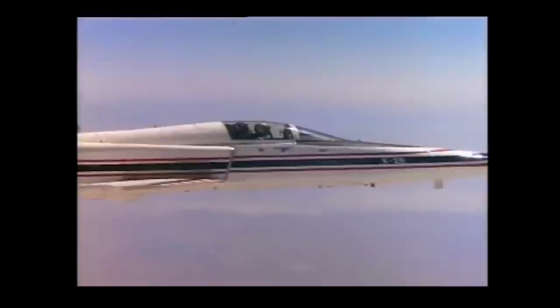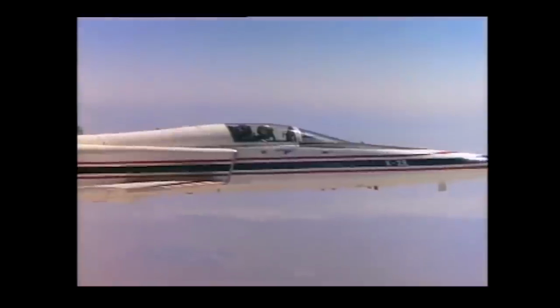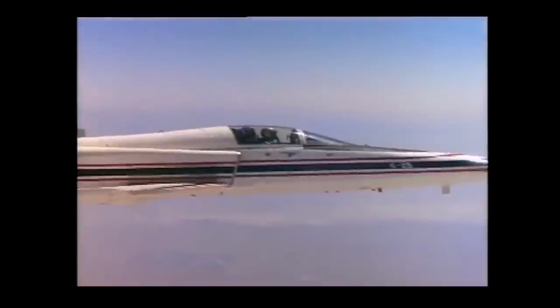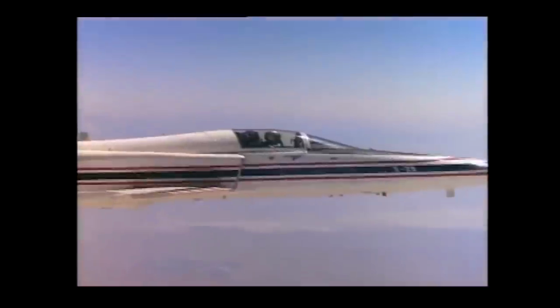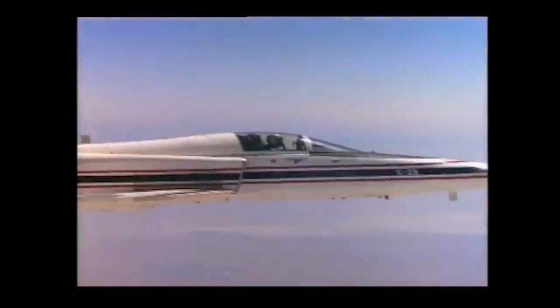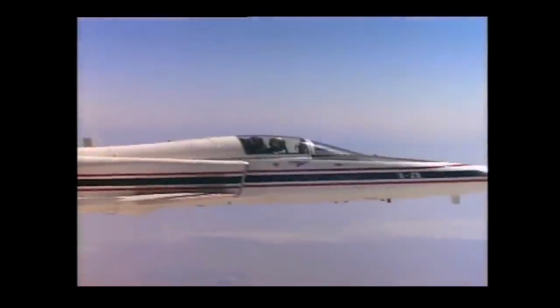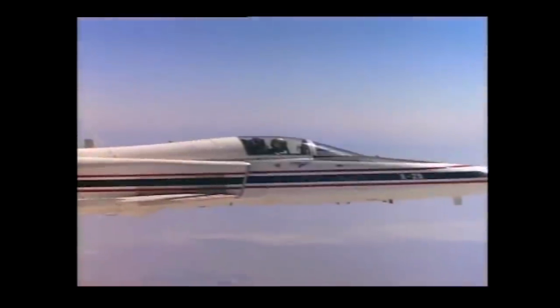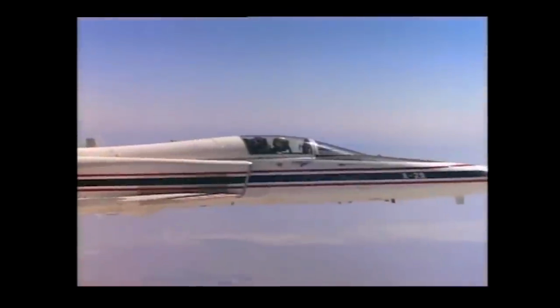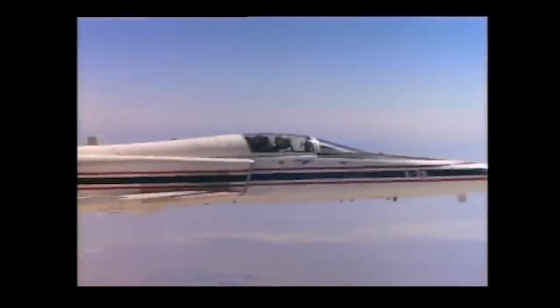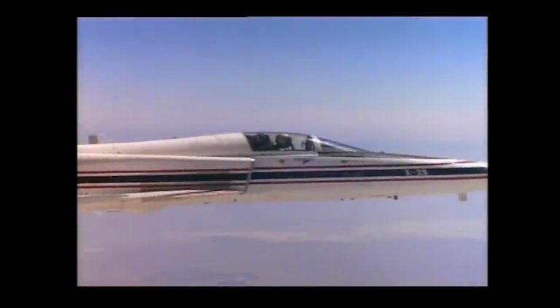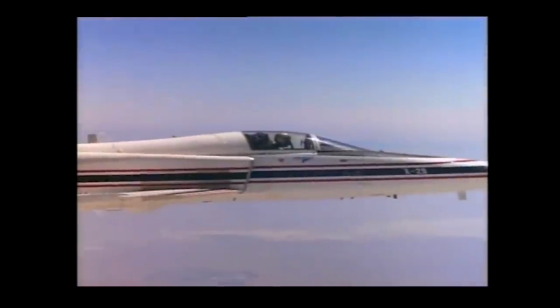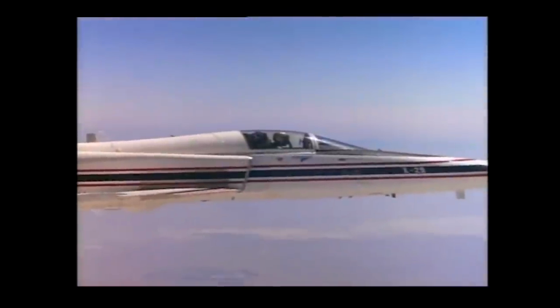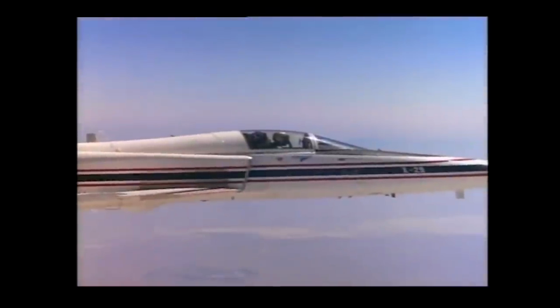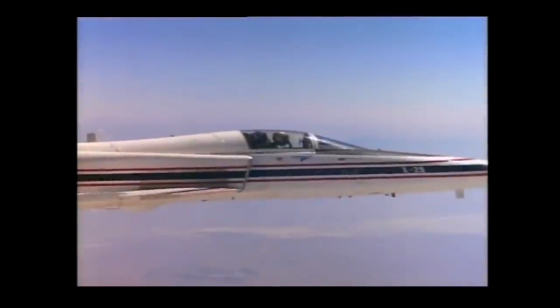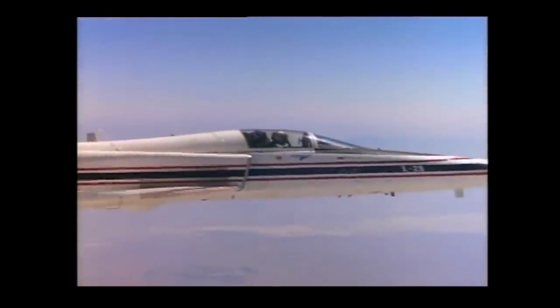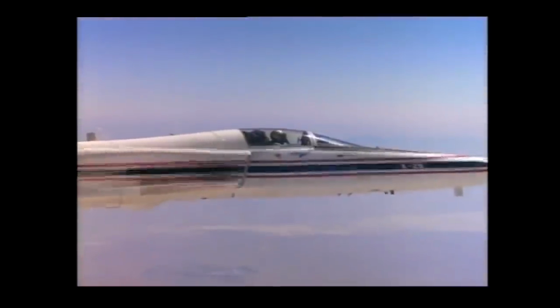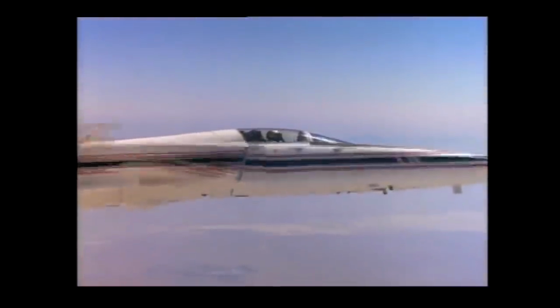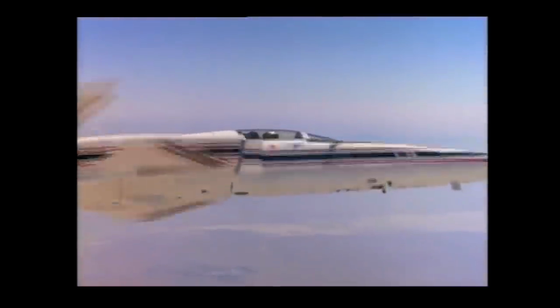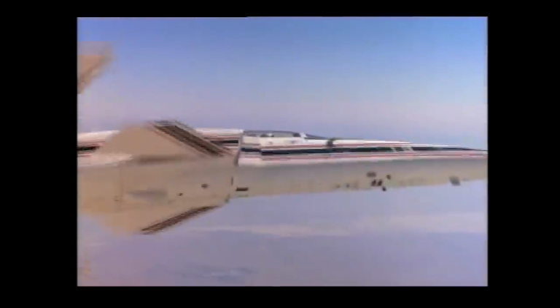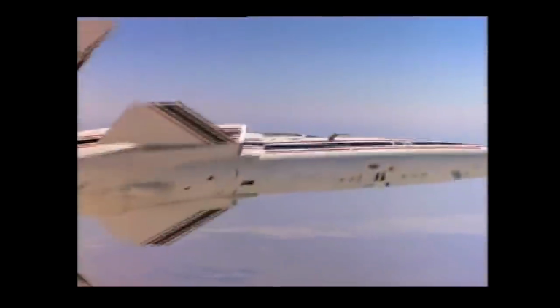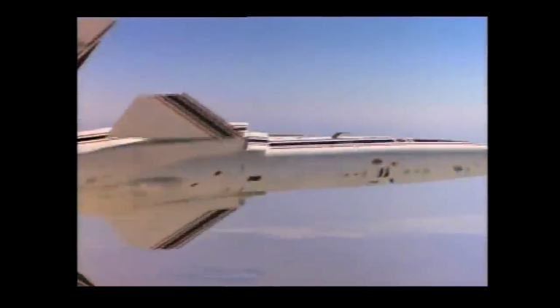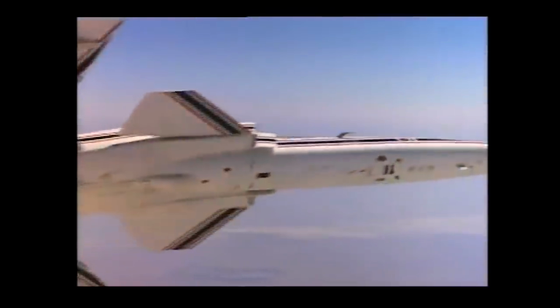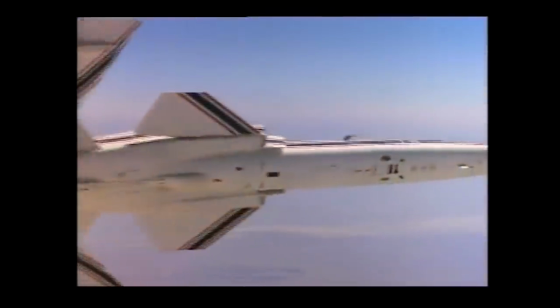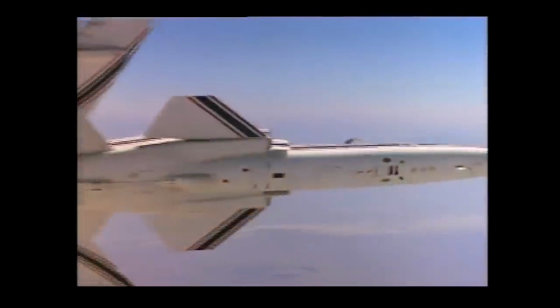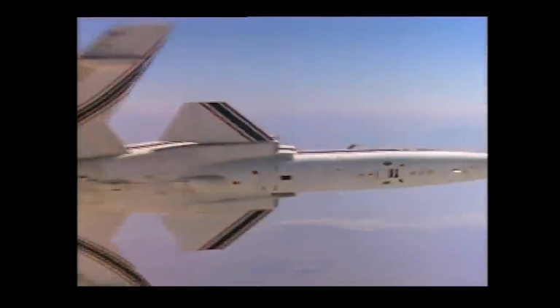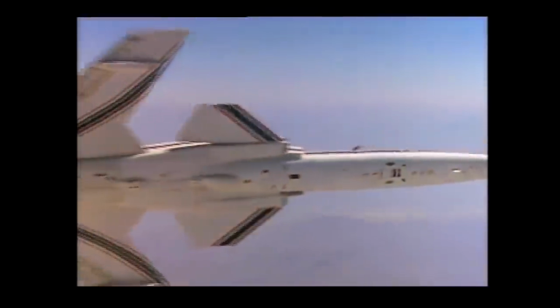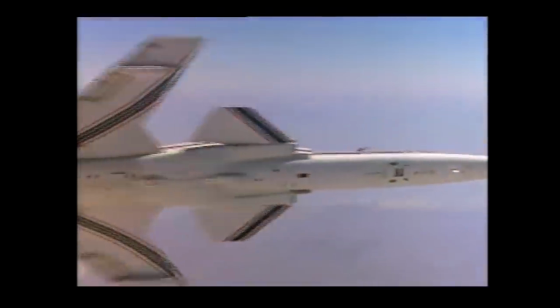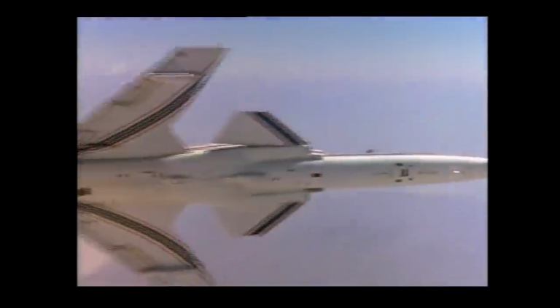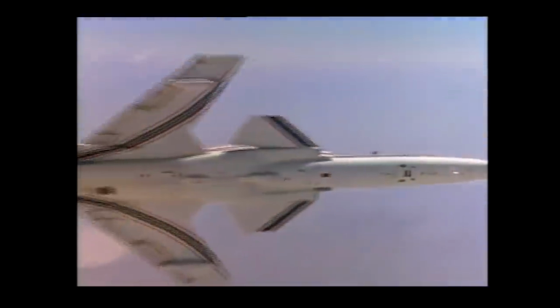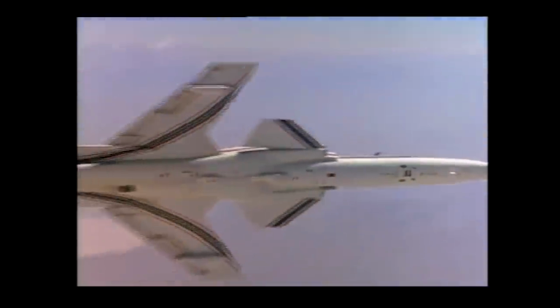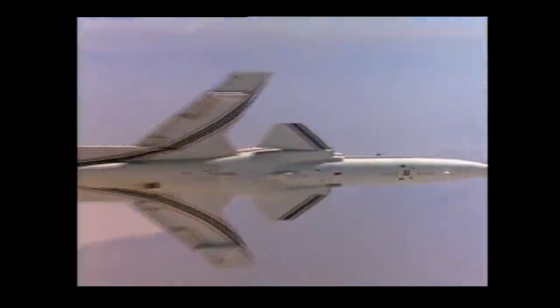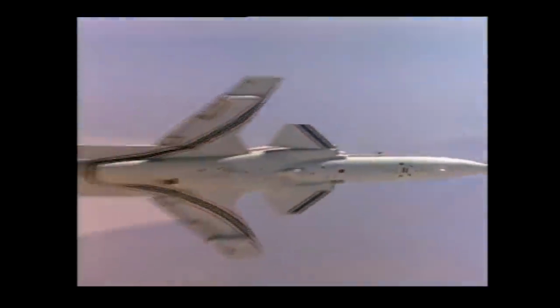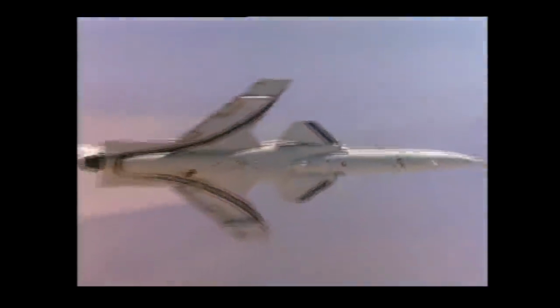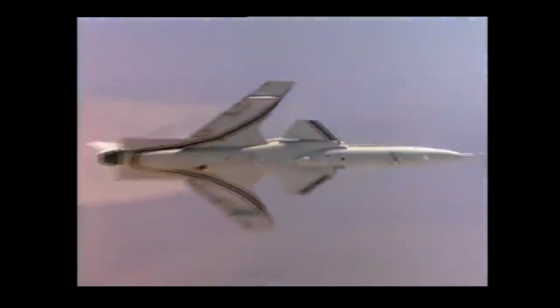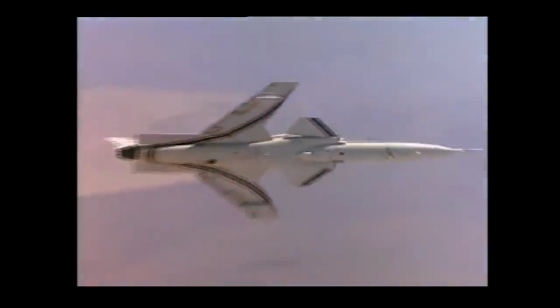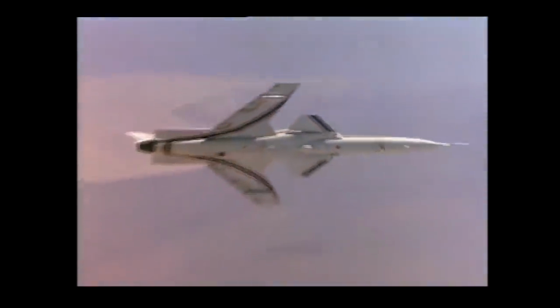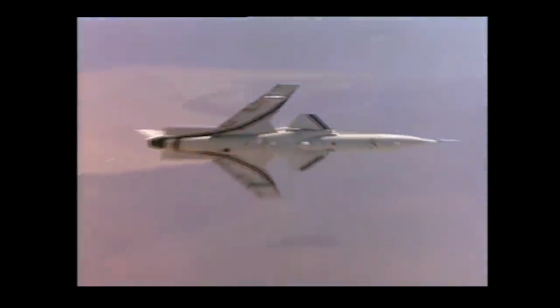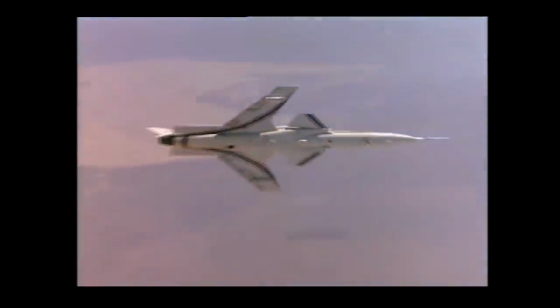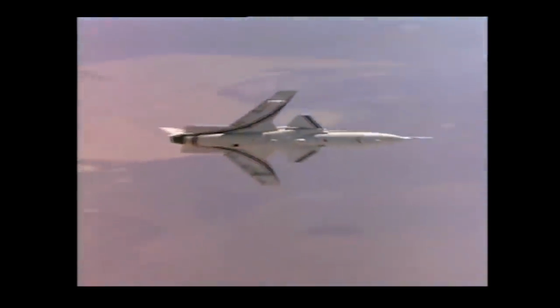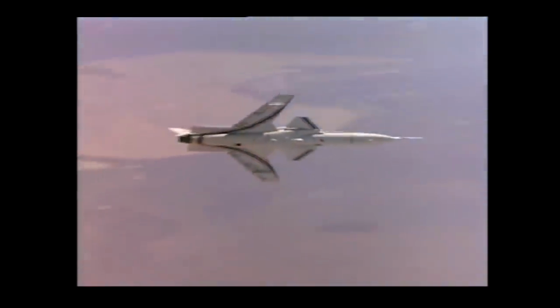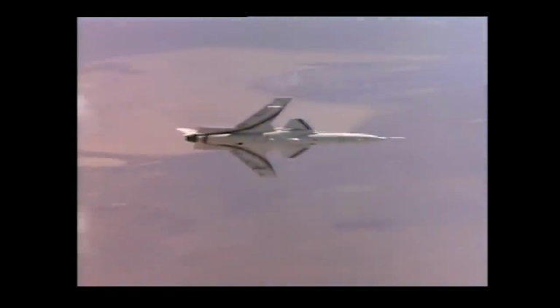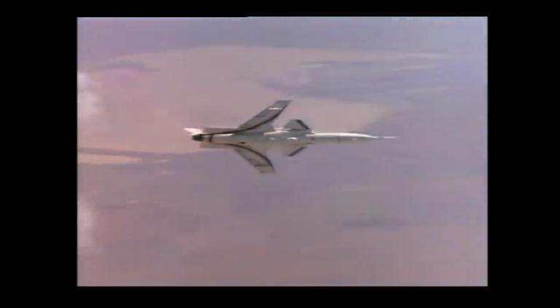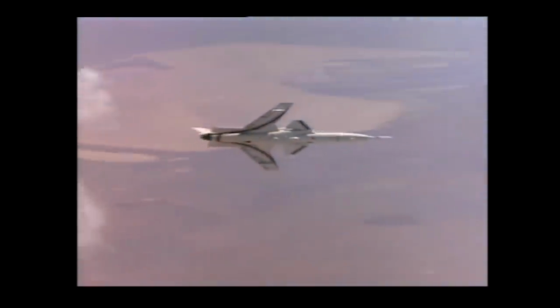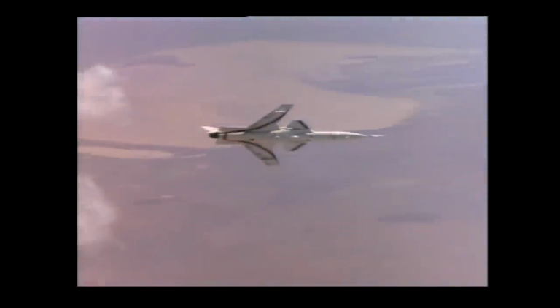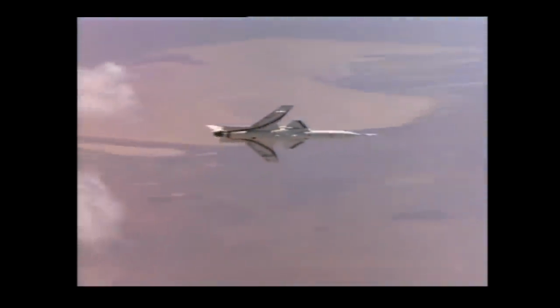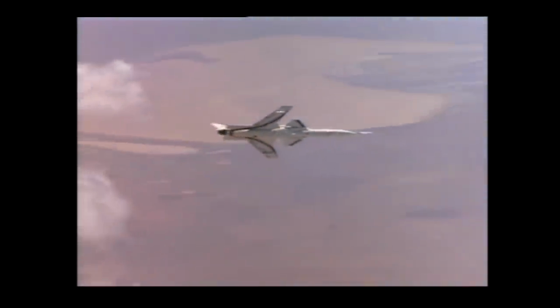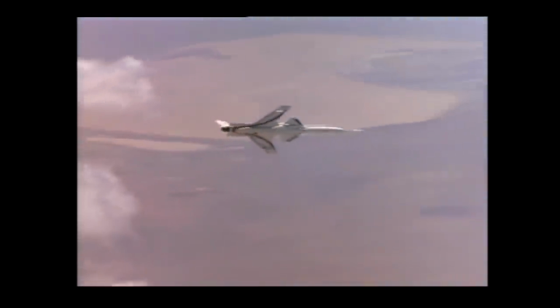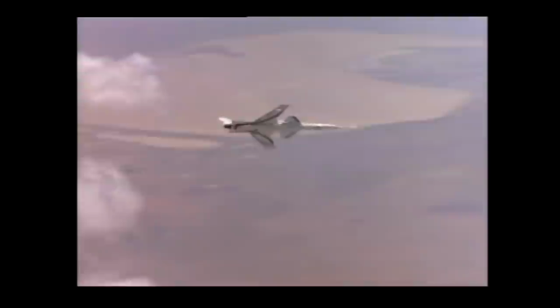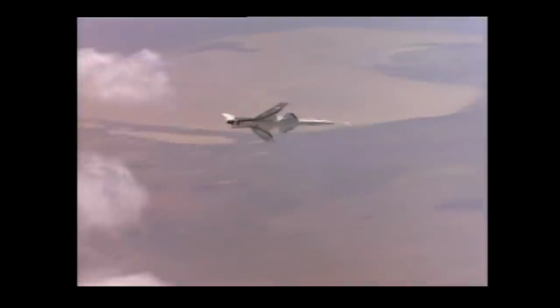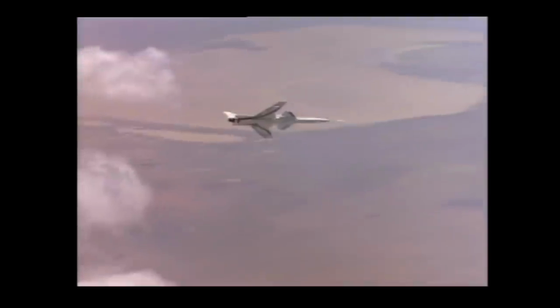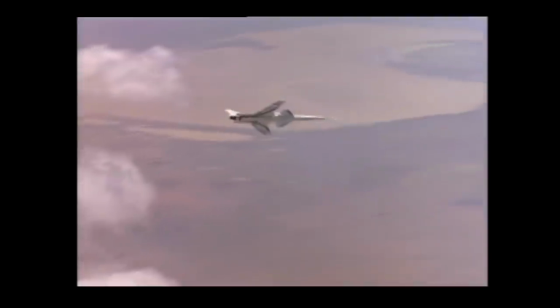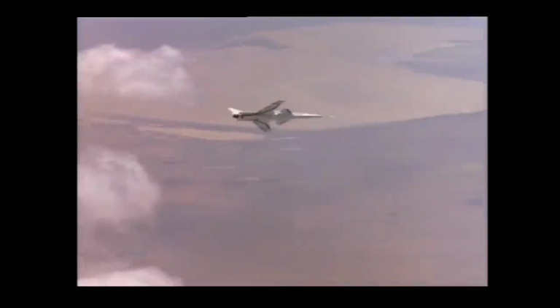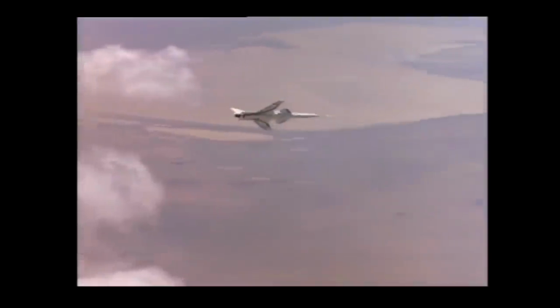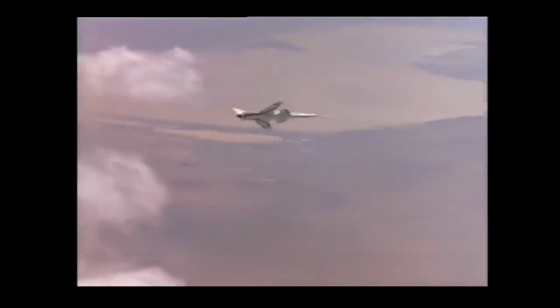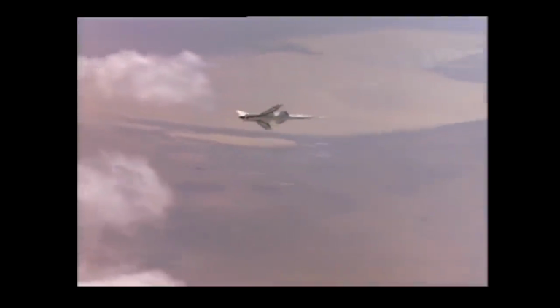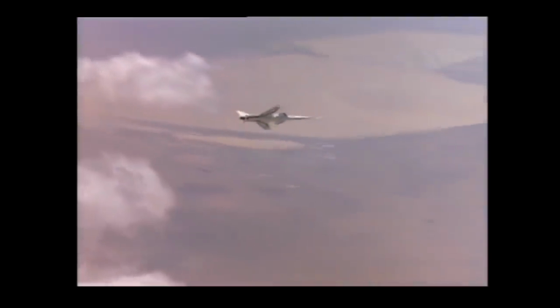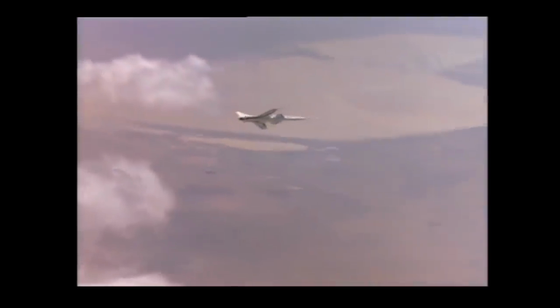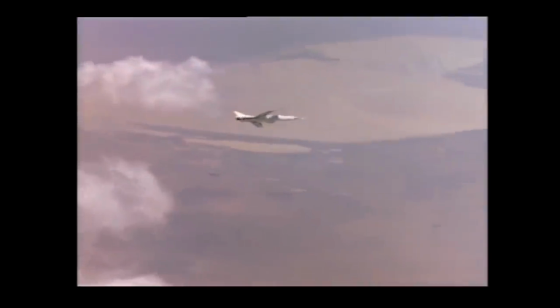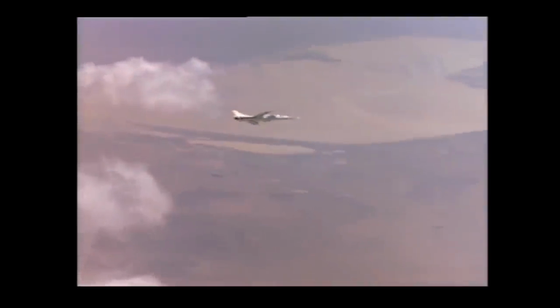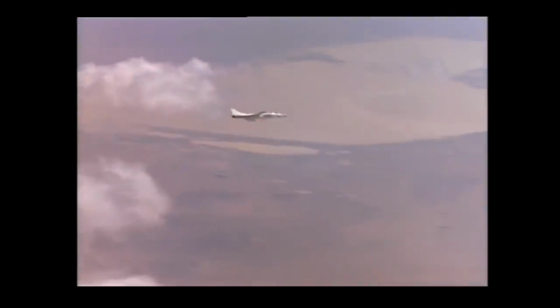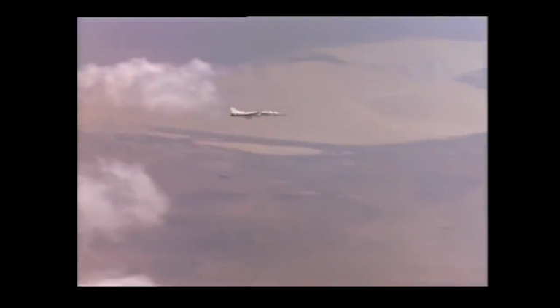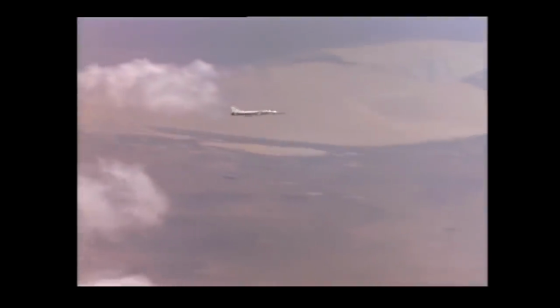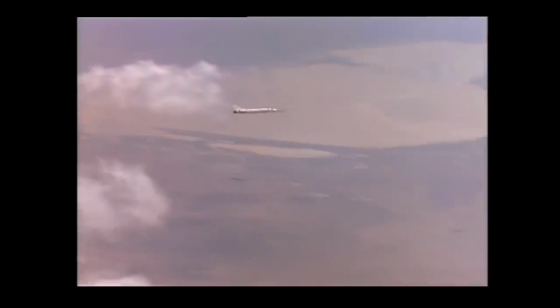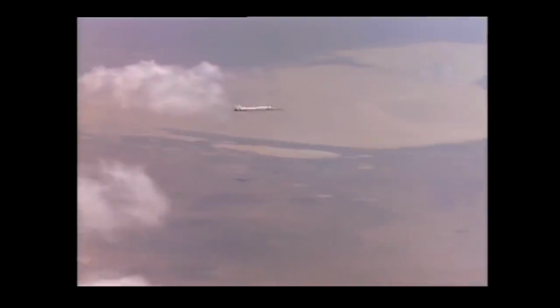Let's take a look at one of the most unusual and unstable designs in aviation history, the X-29.